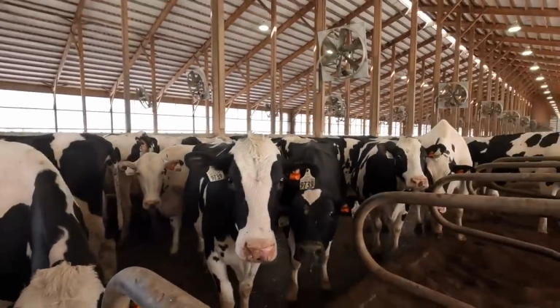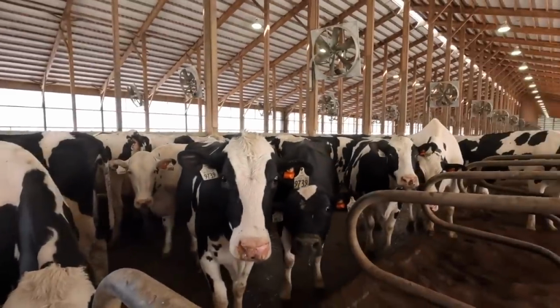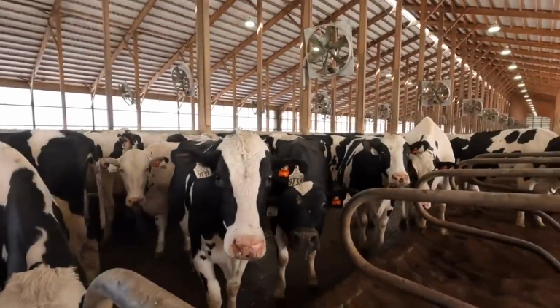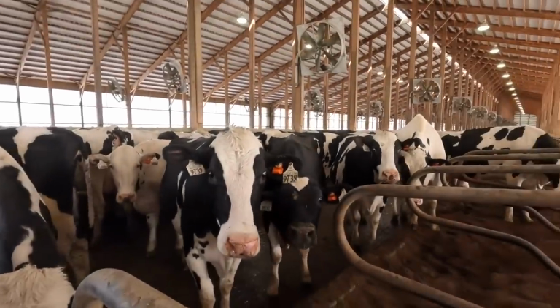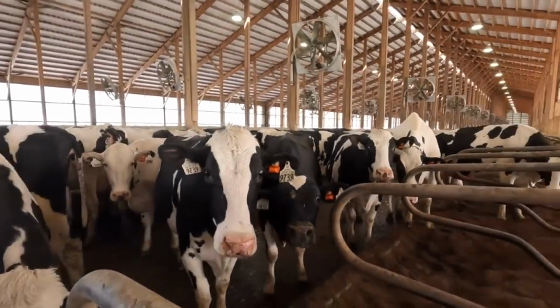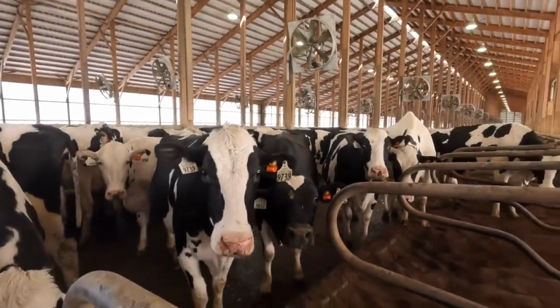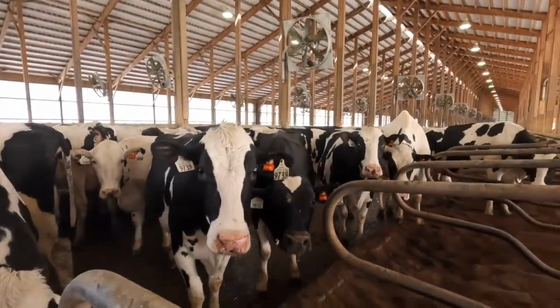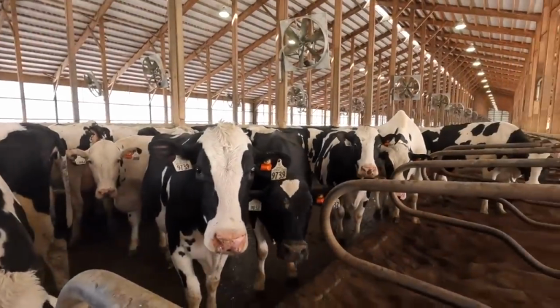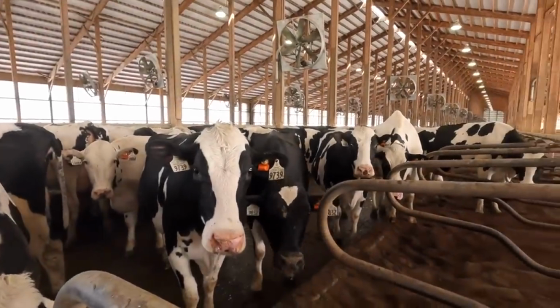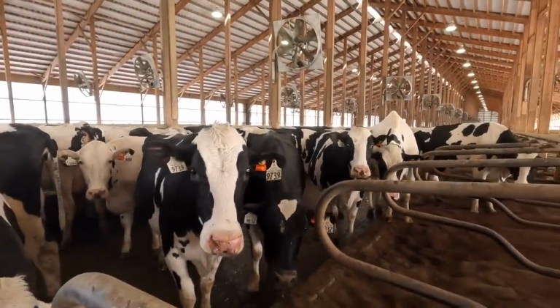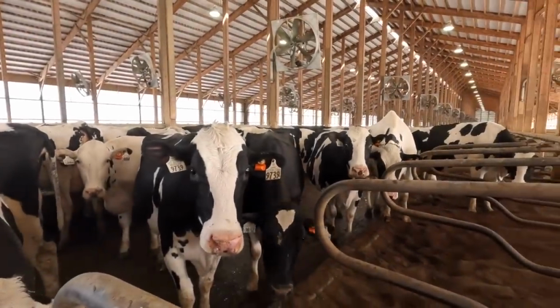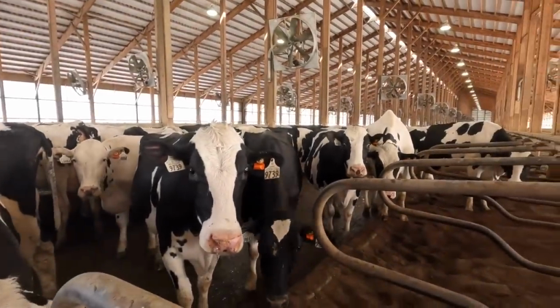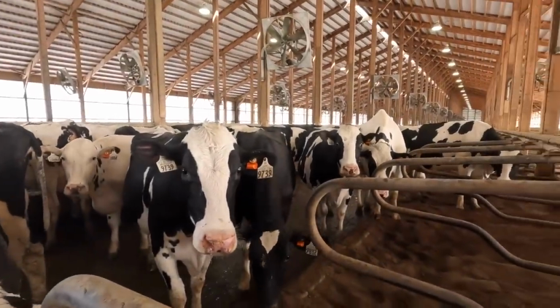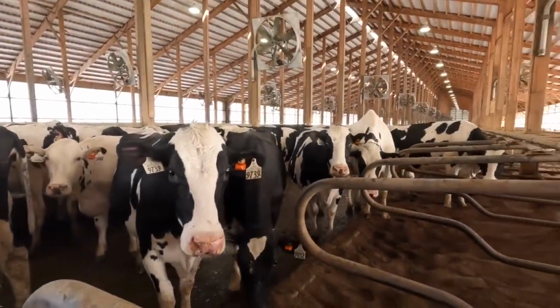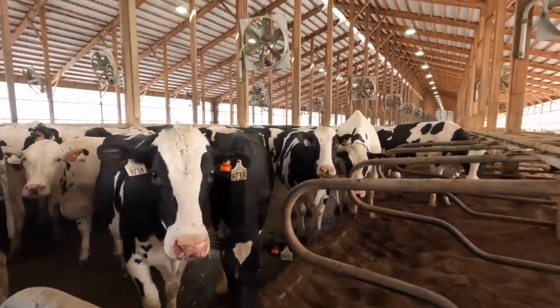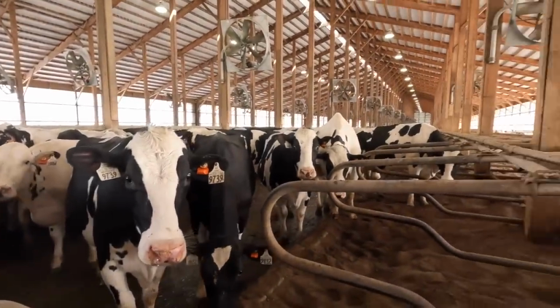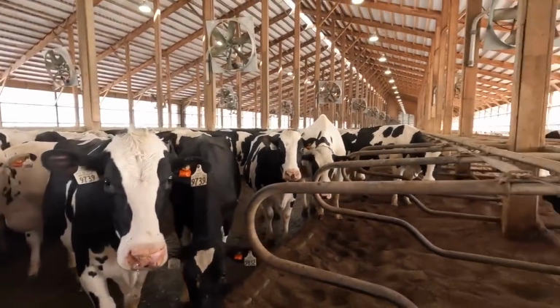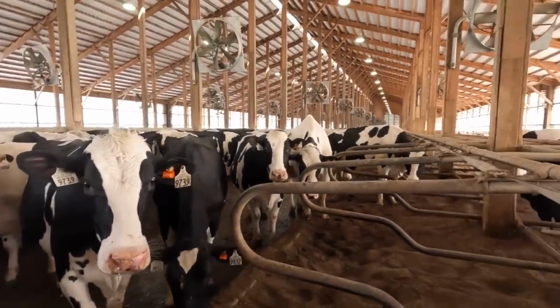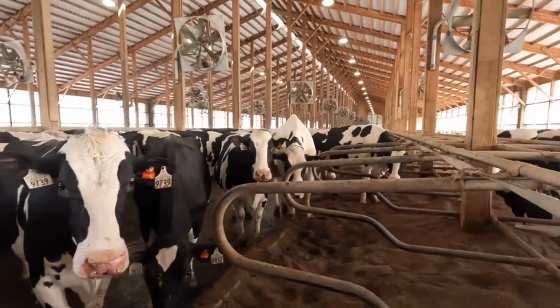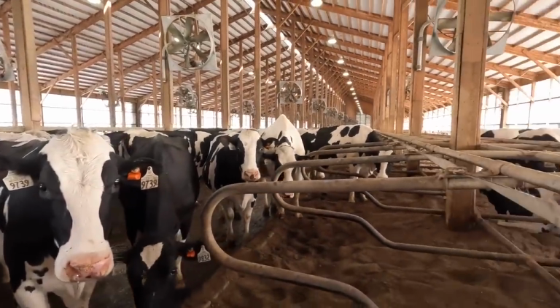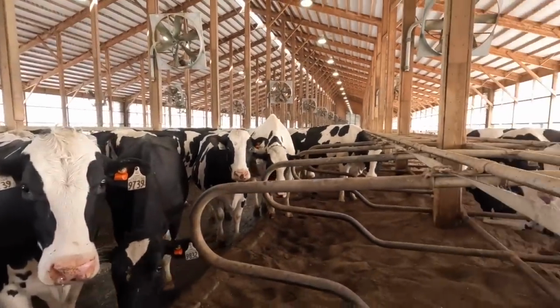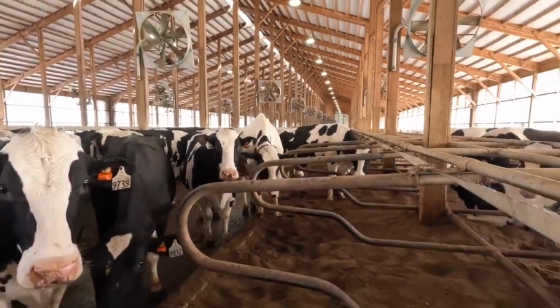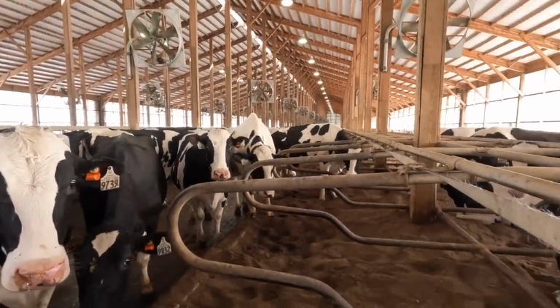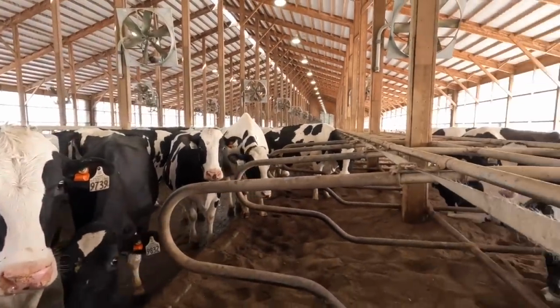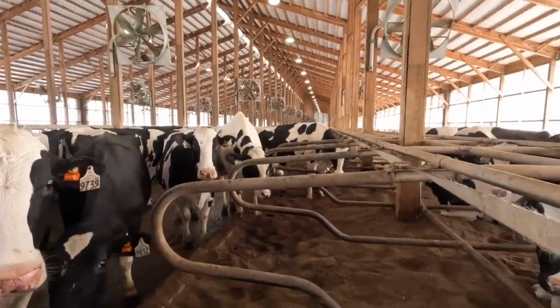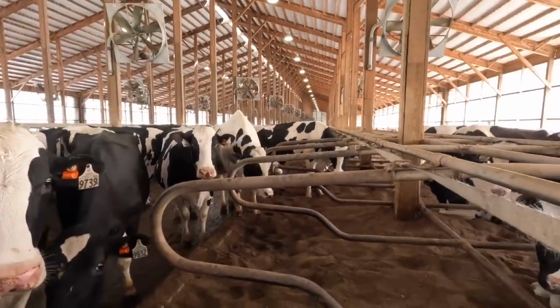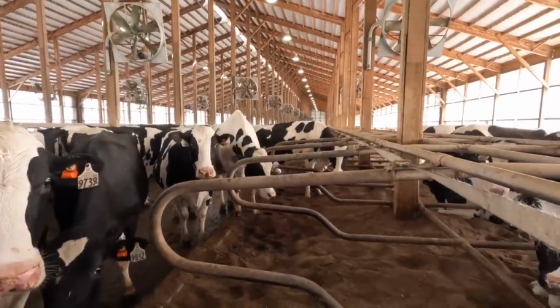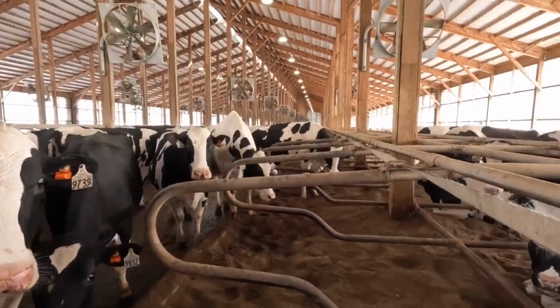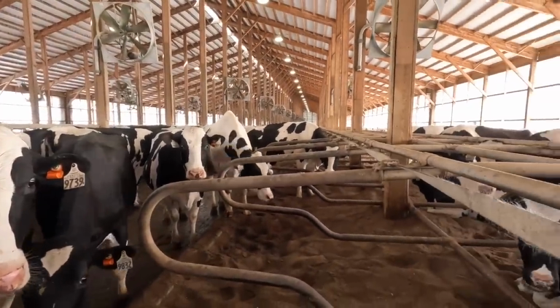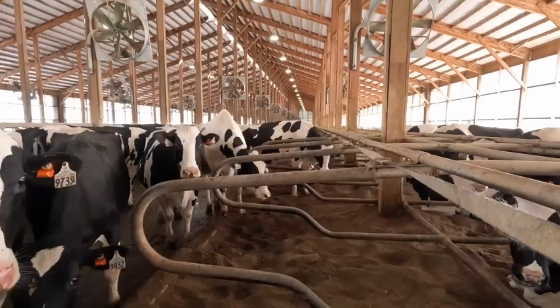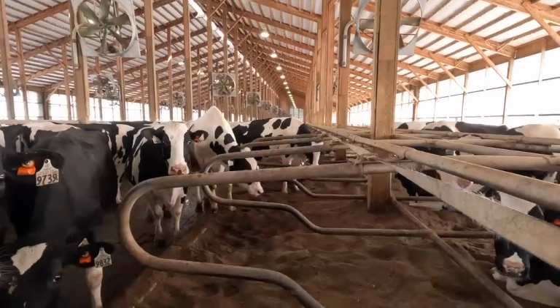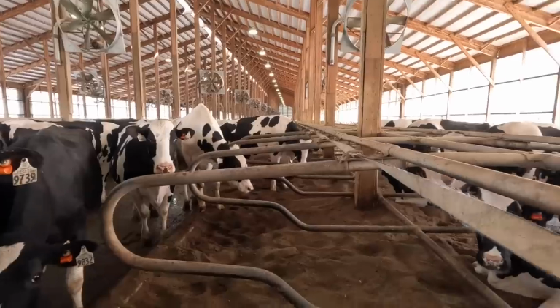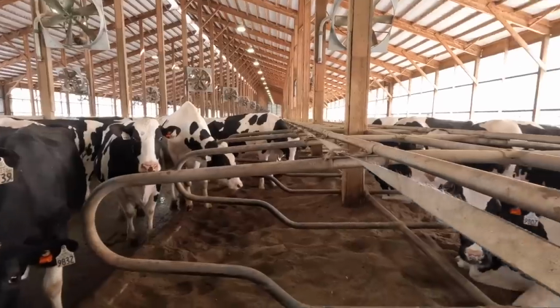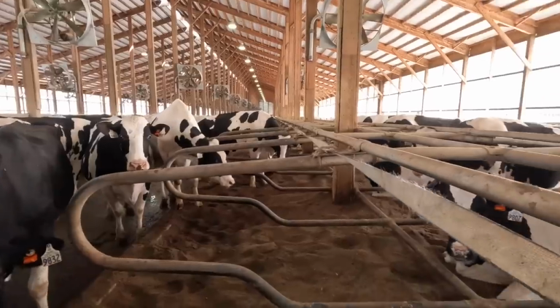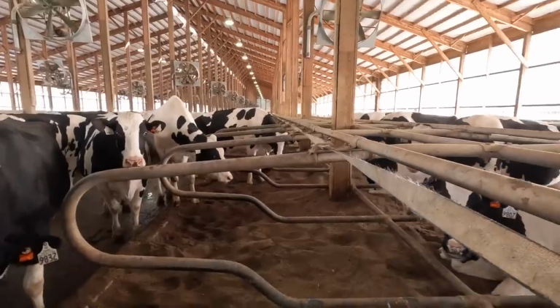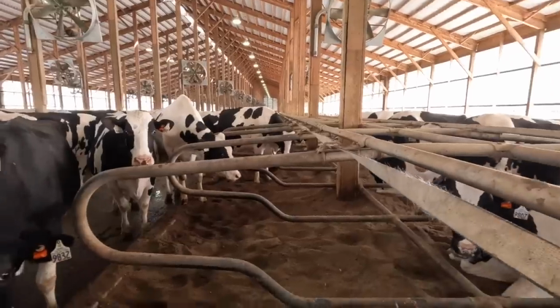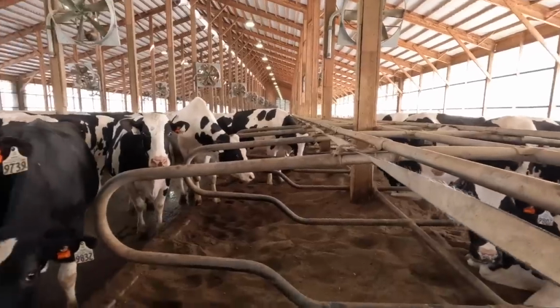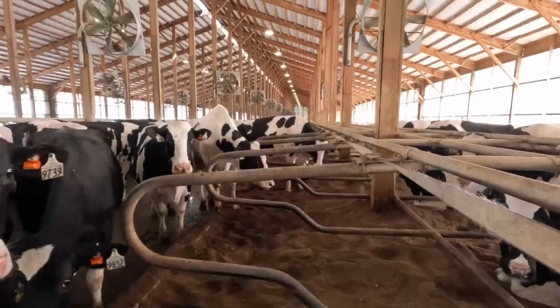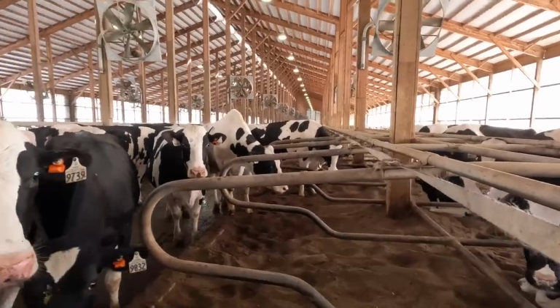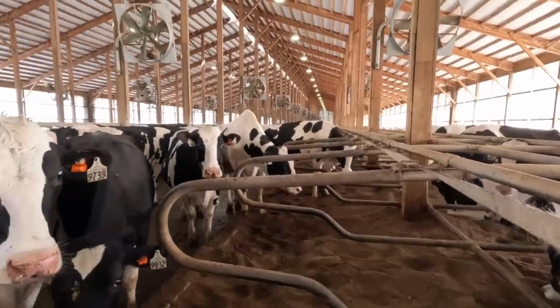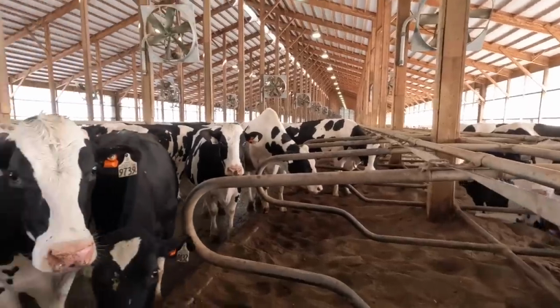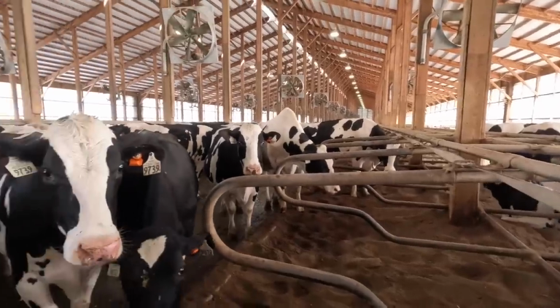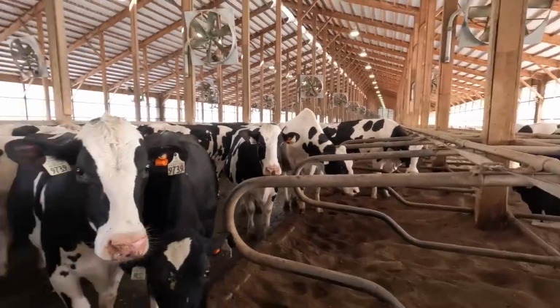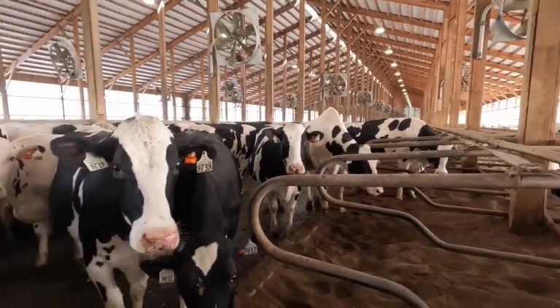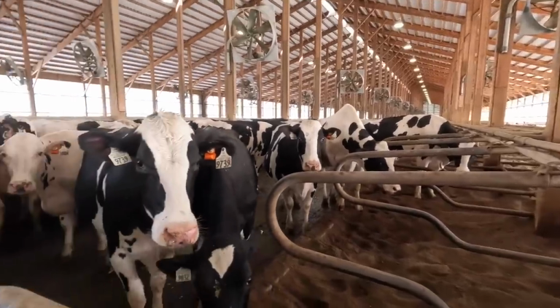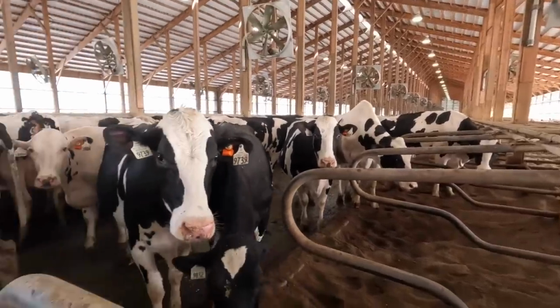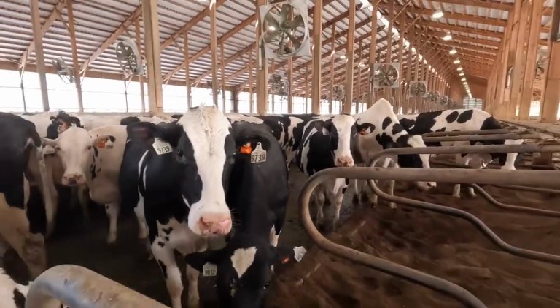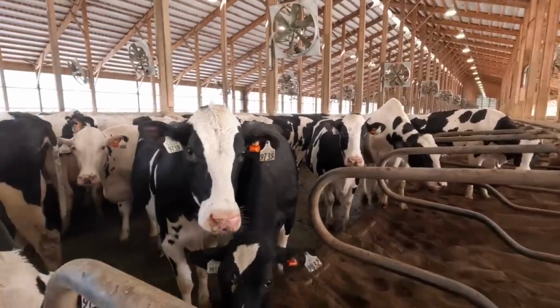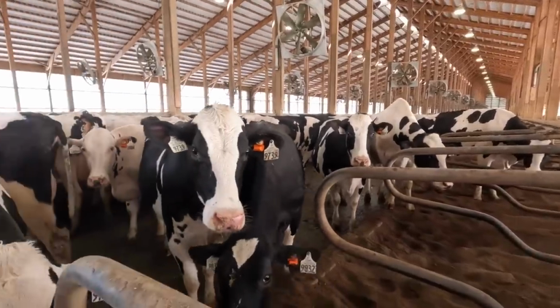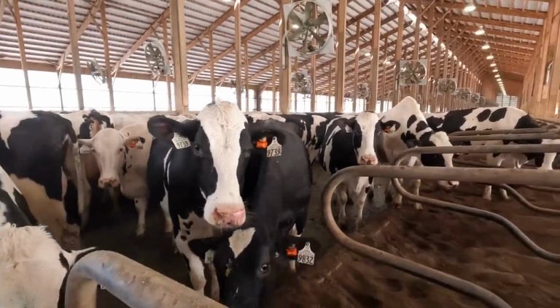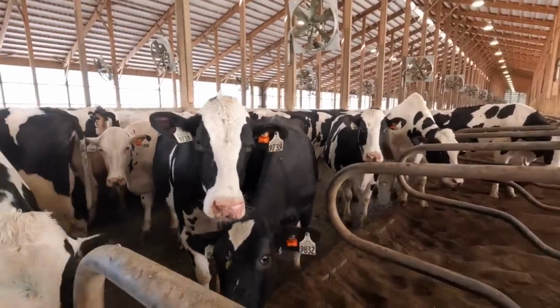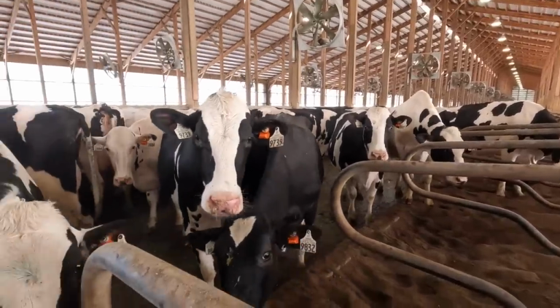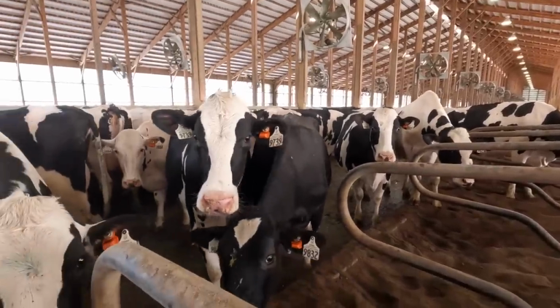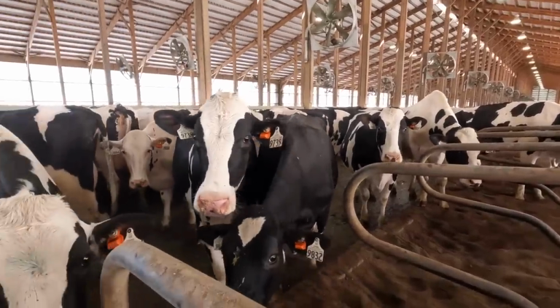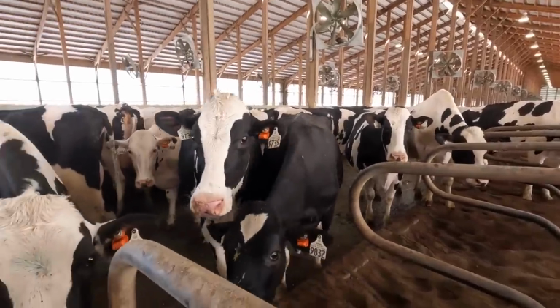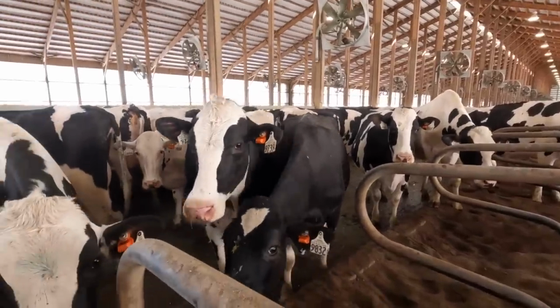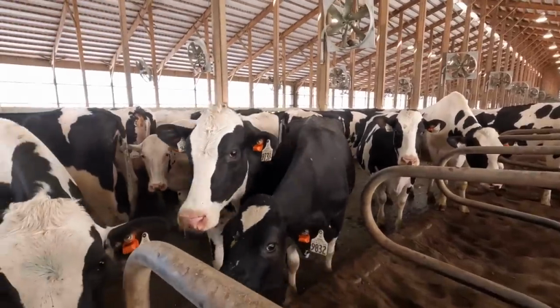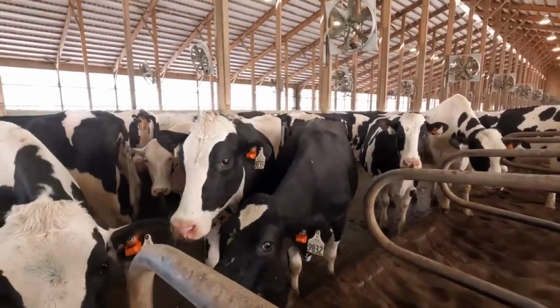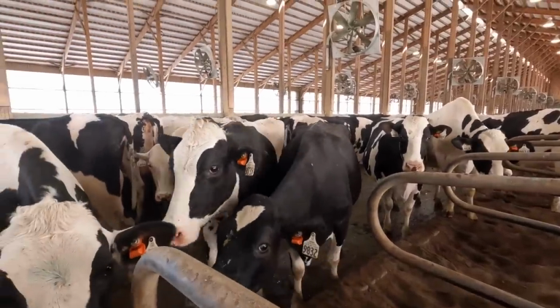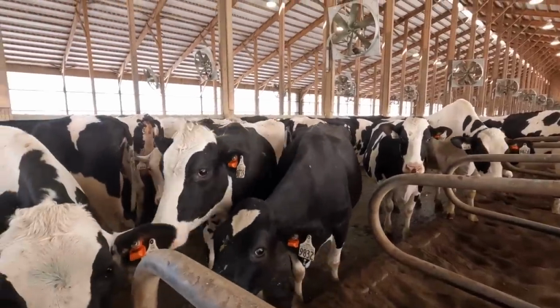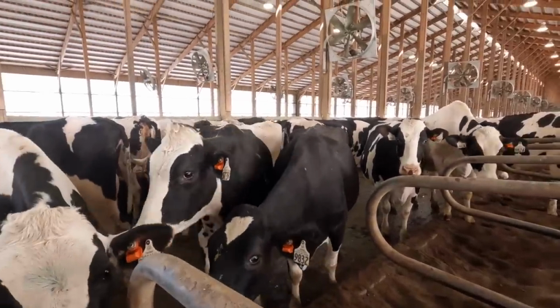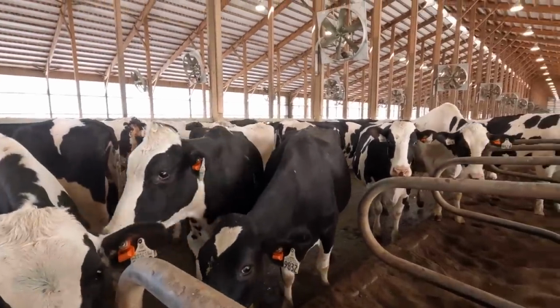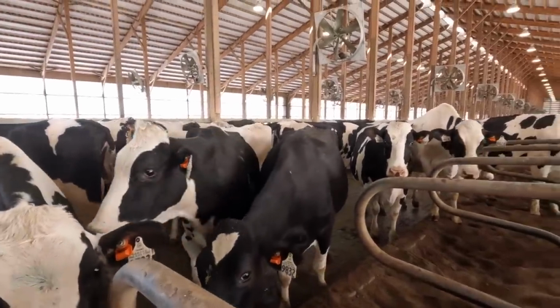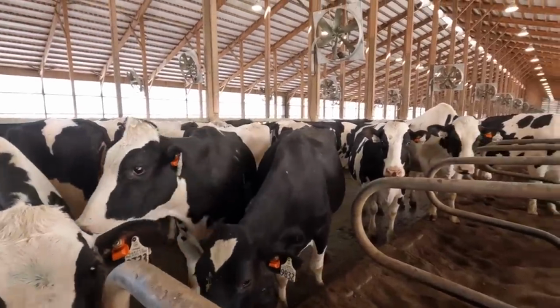They're all starting to get curious why I'm in here, but hoping to make these beds a little more clean for you girls.